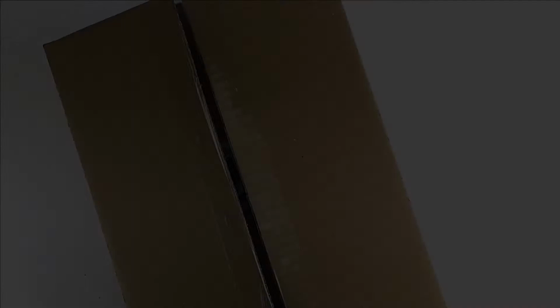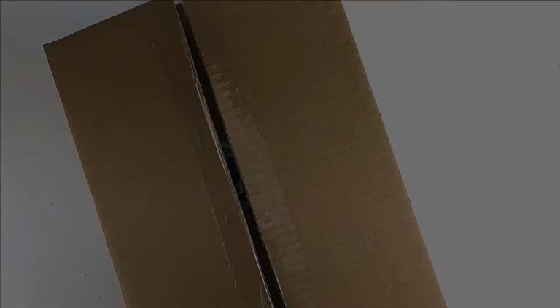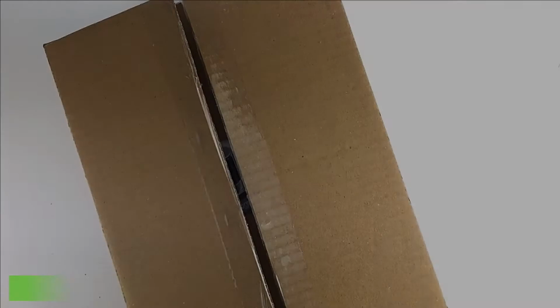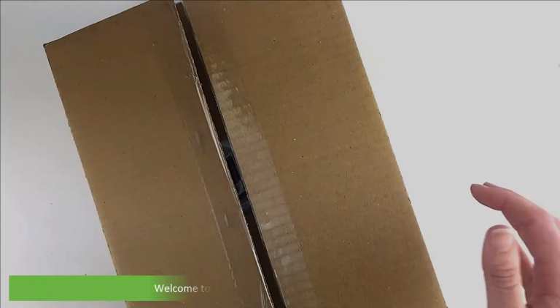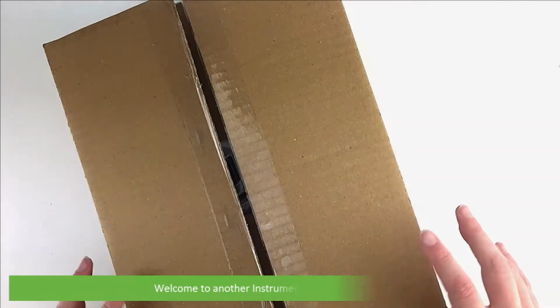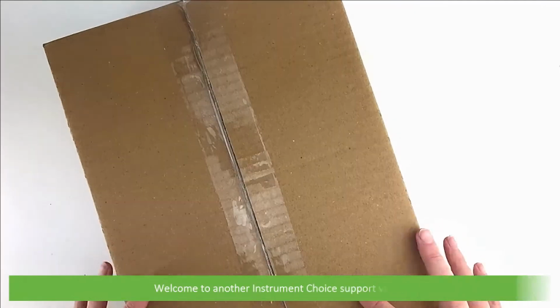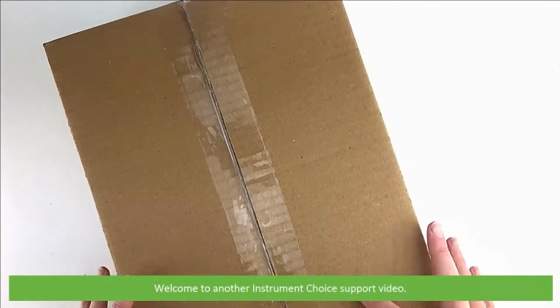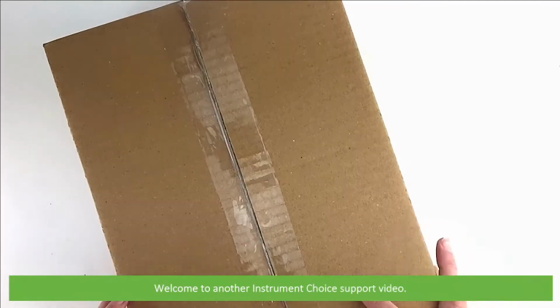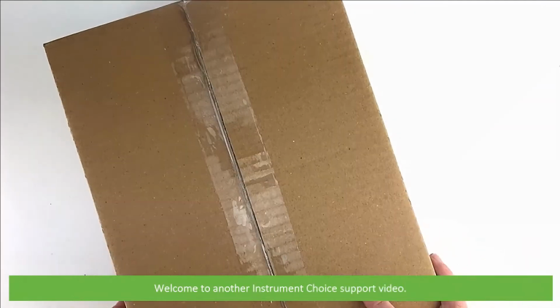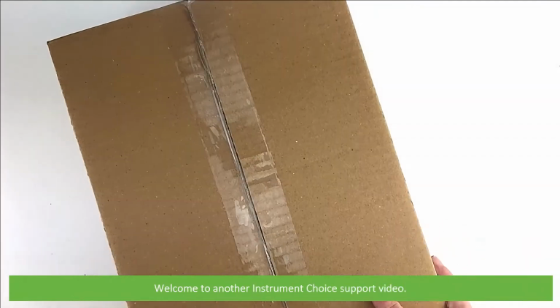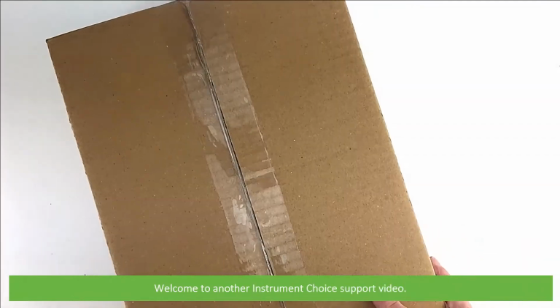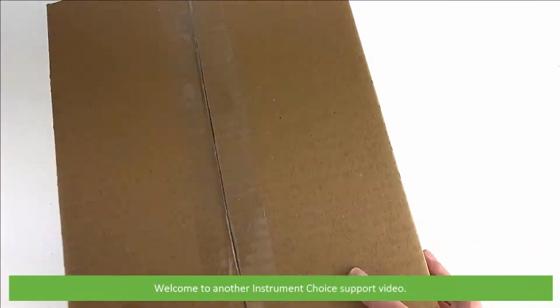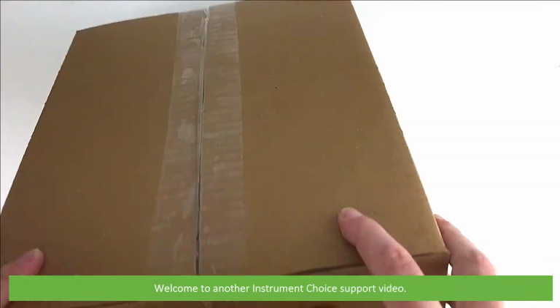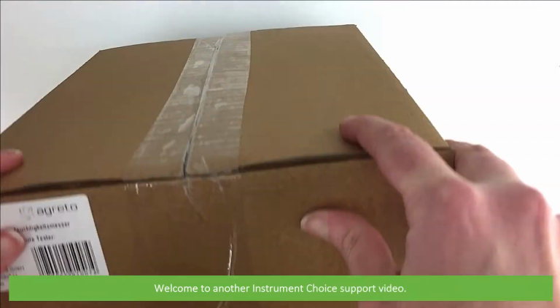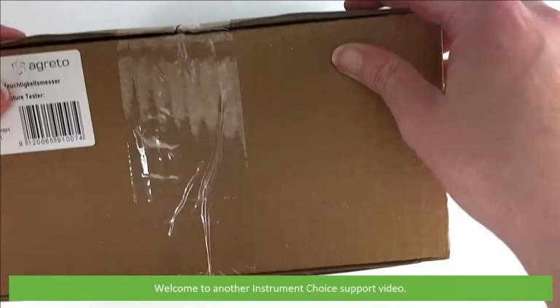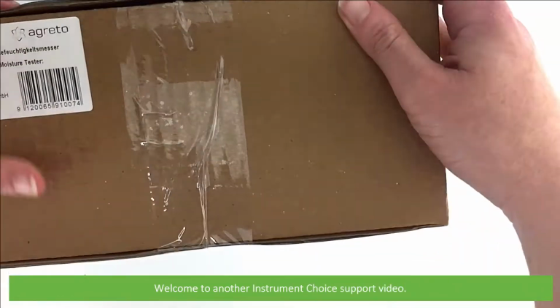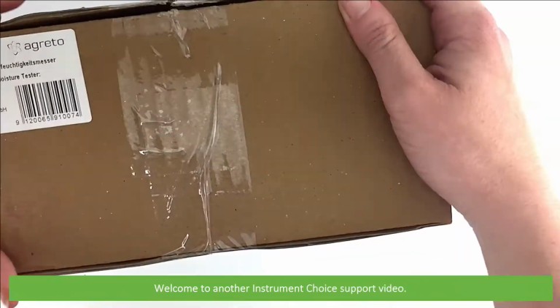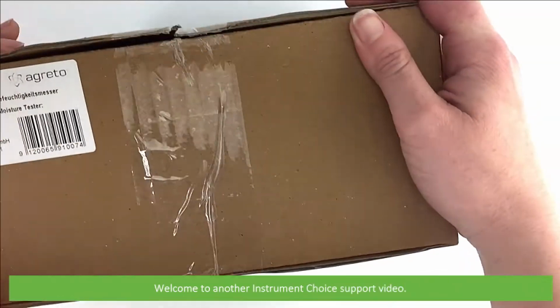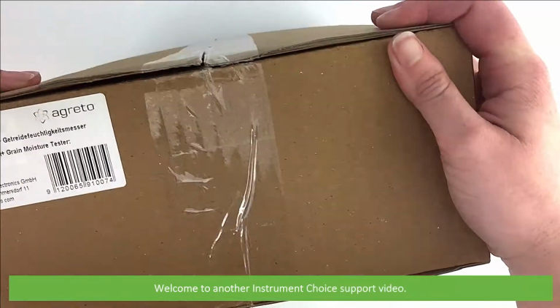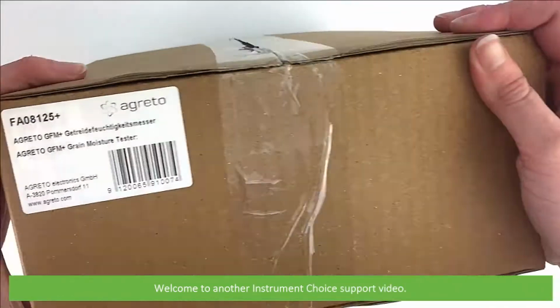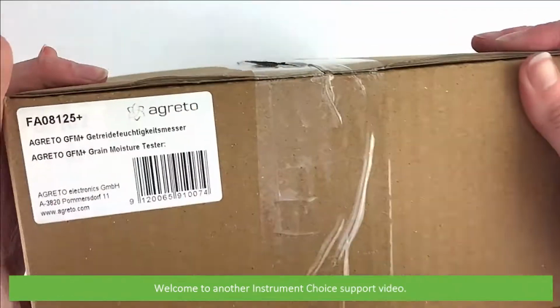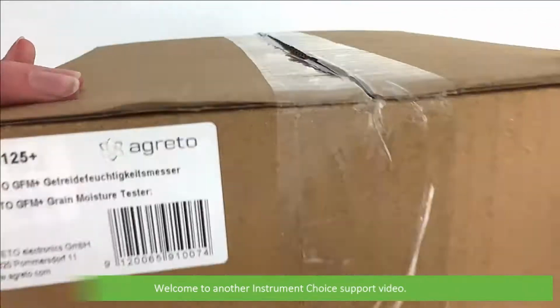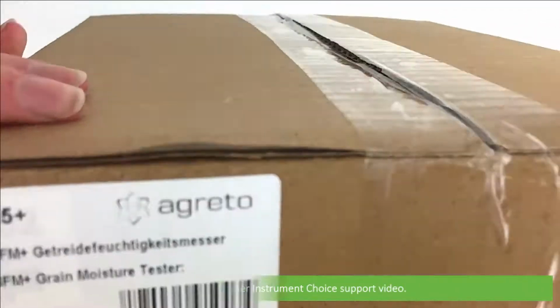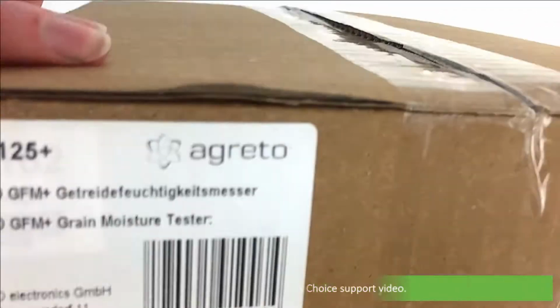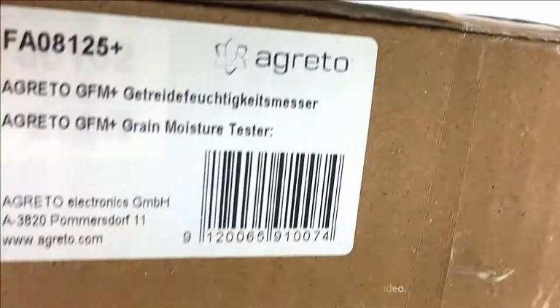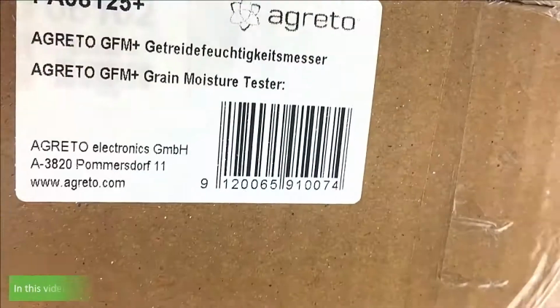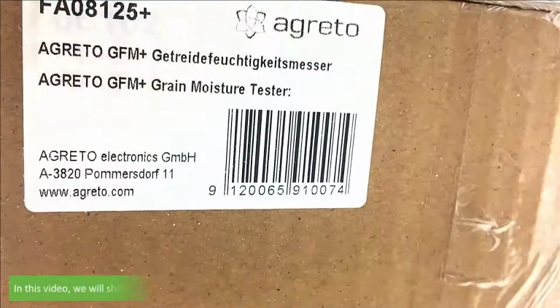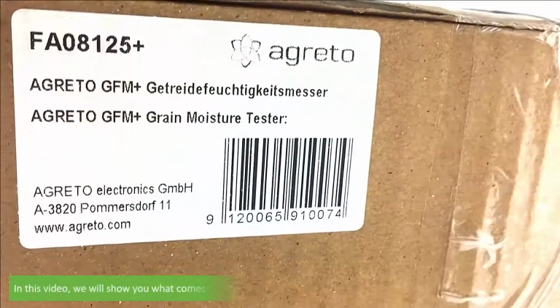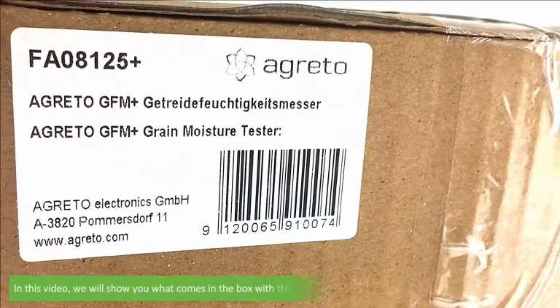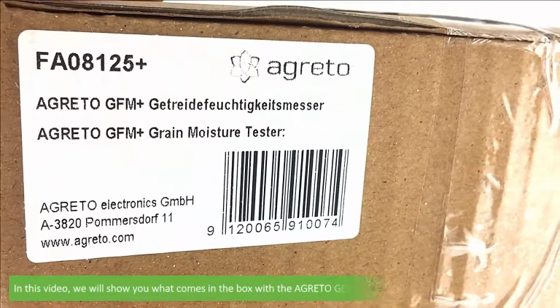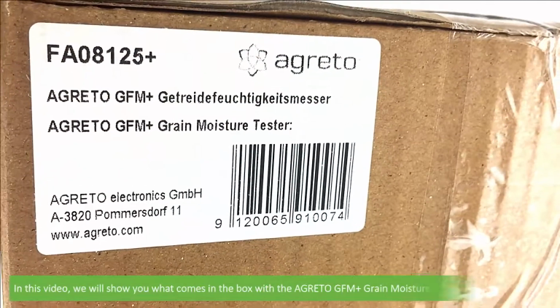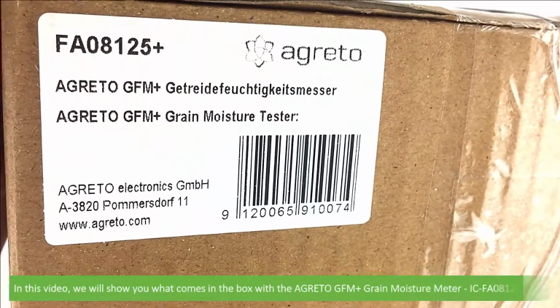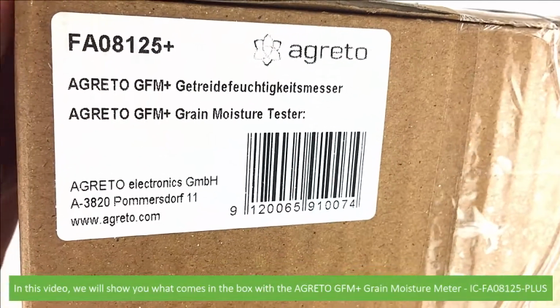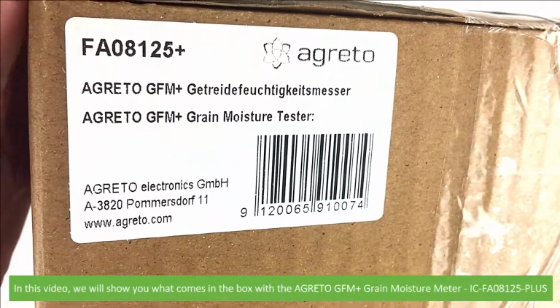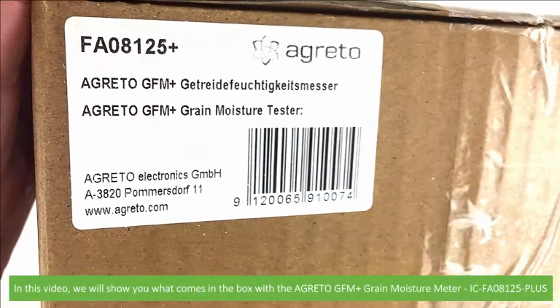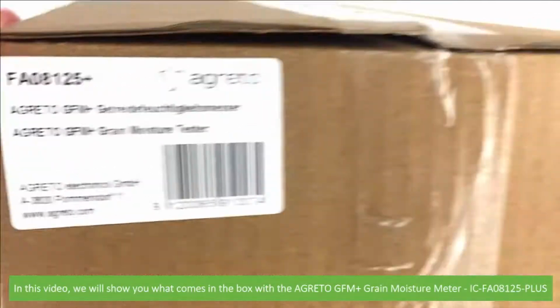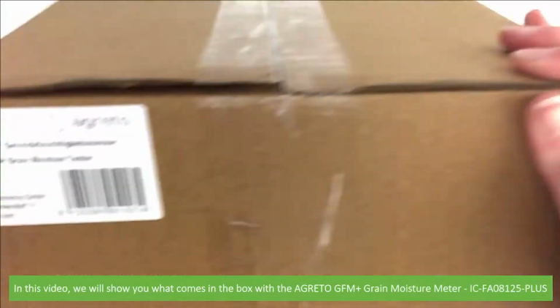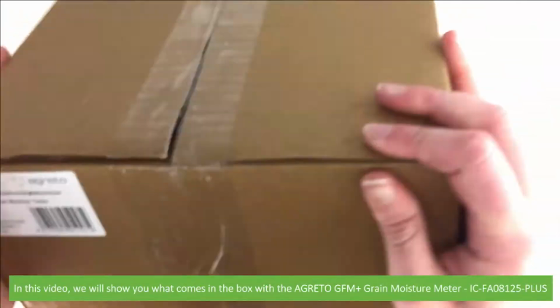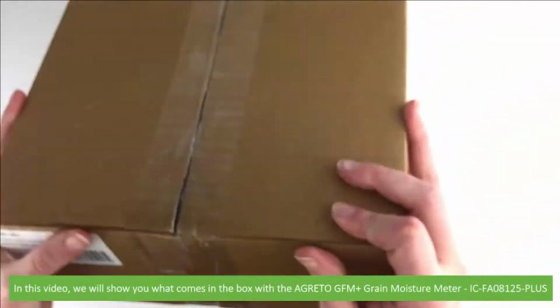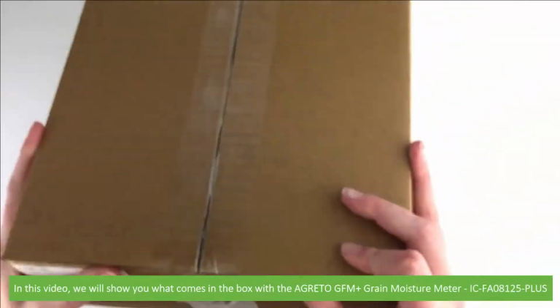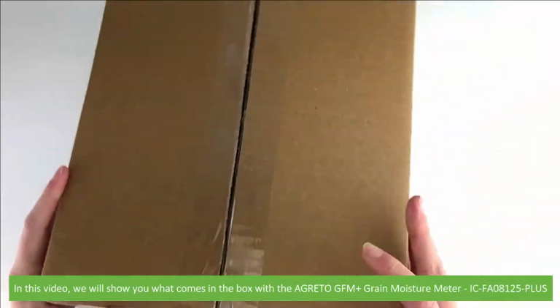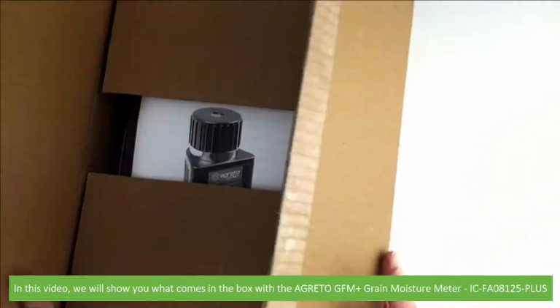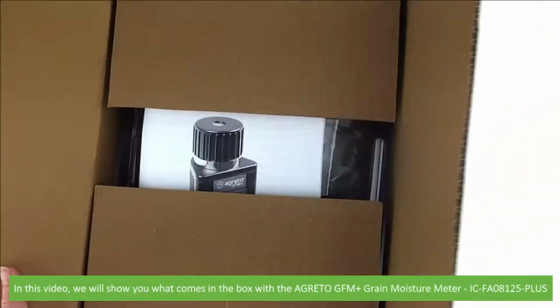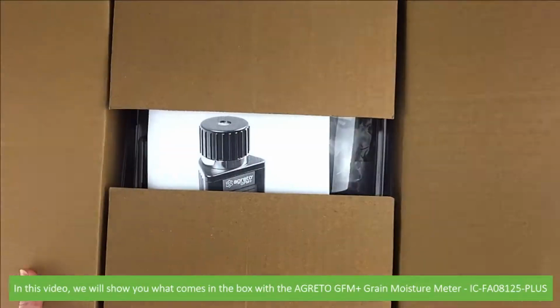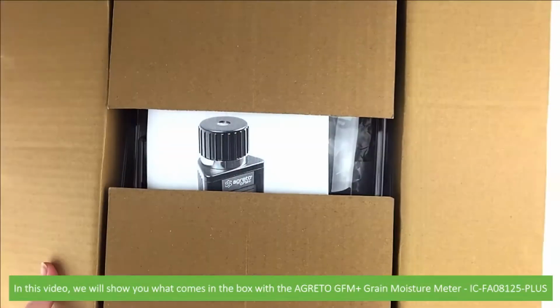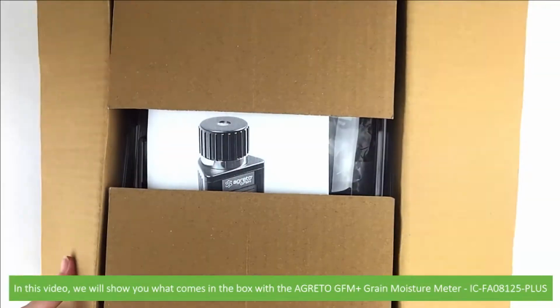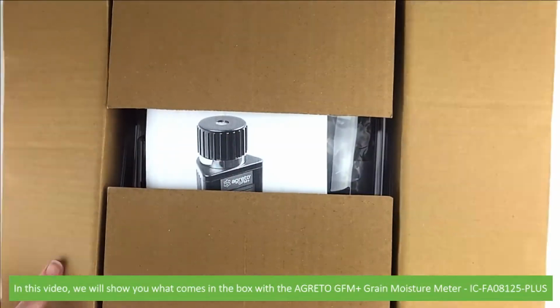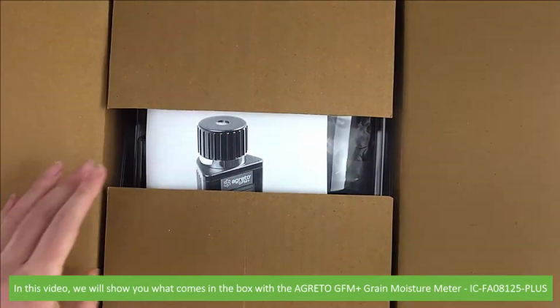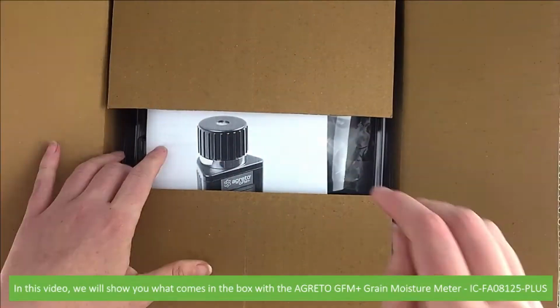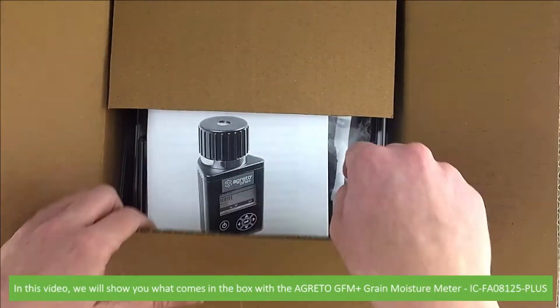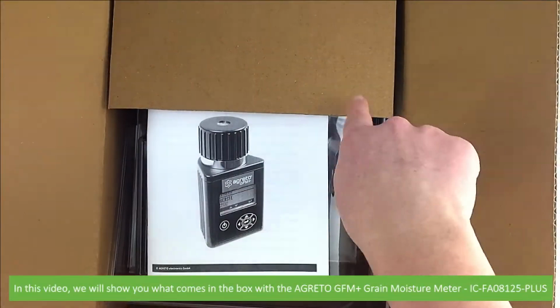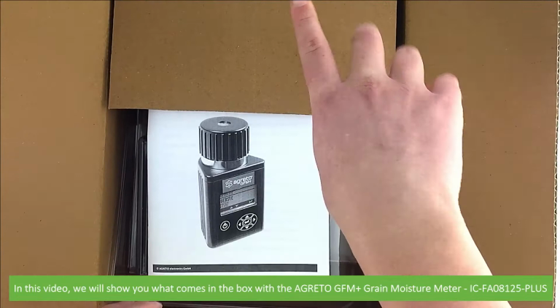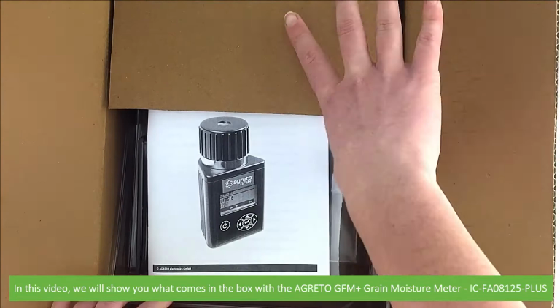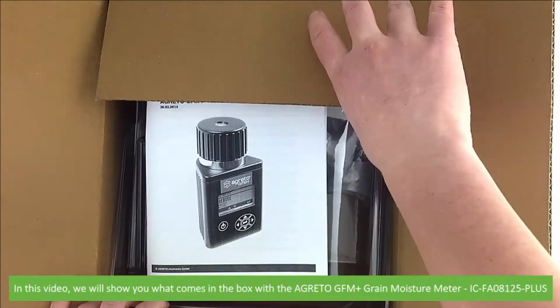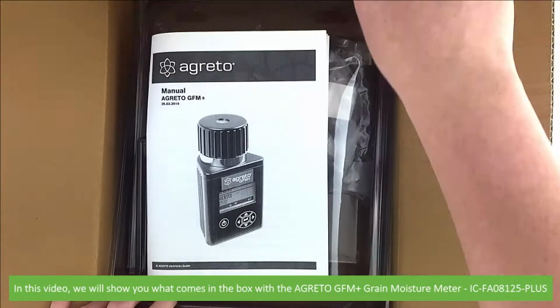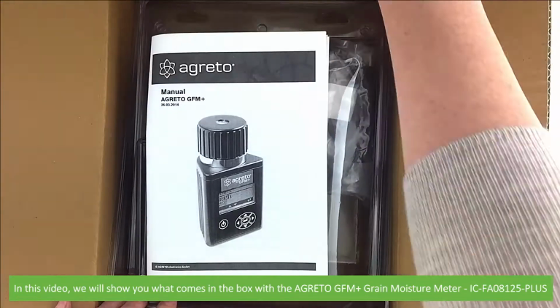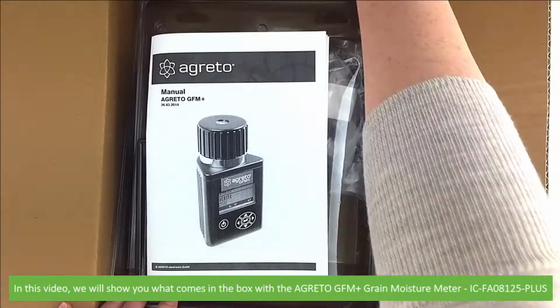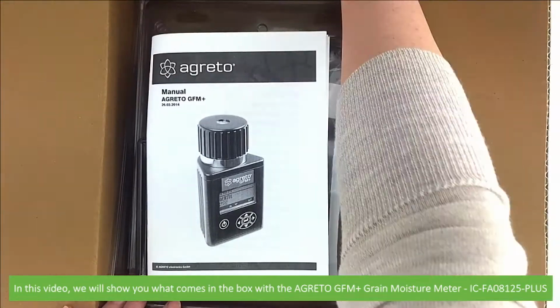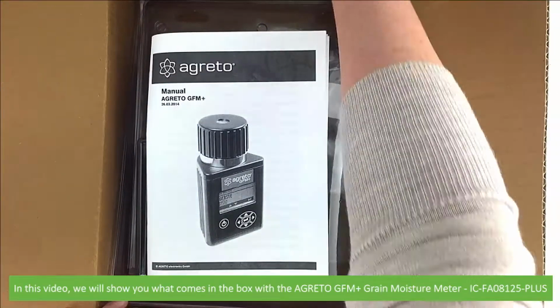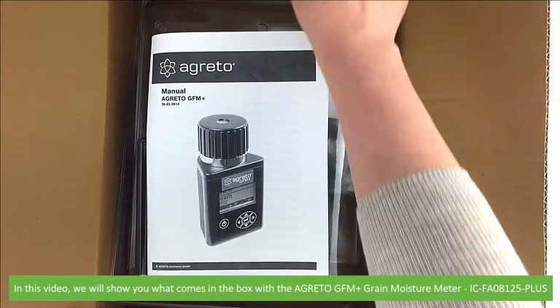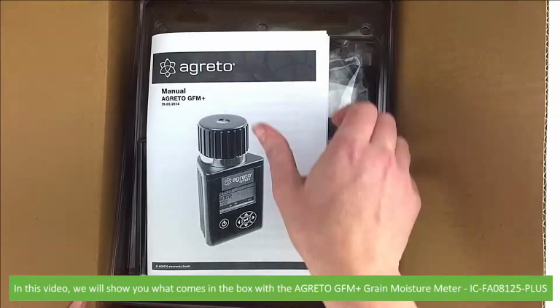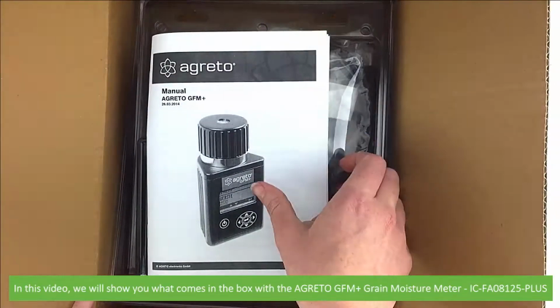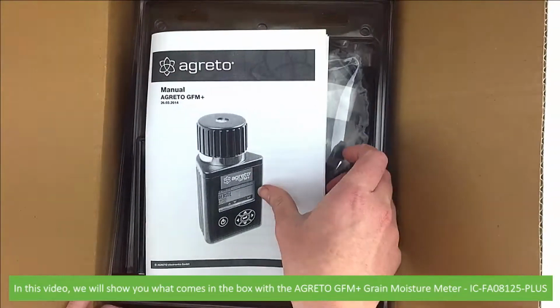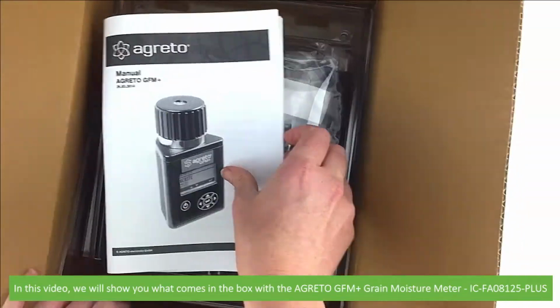Hi and welcome to another Instrument Choice support video. In this video we'll show you what comes in the box with the Agretto GFM Plus Grain Moisture Meter.